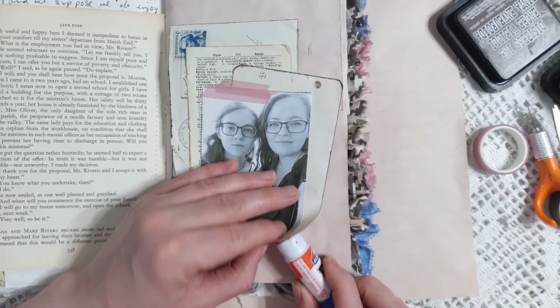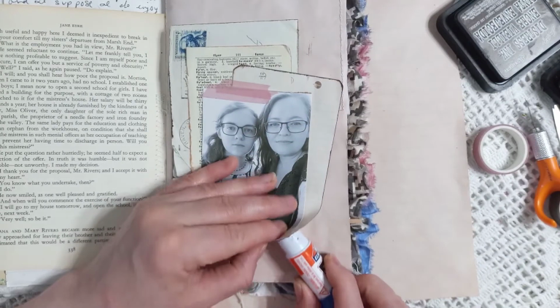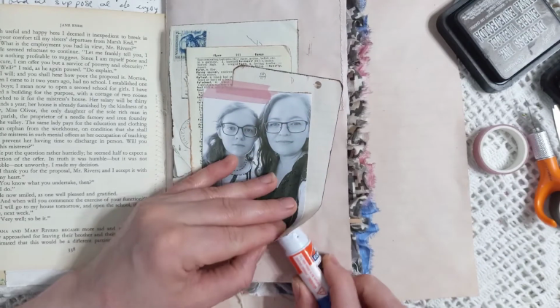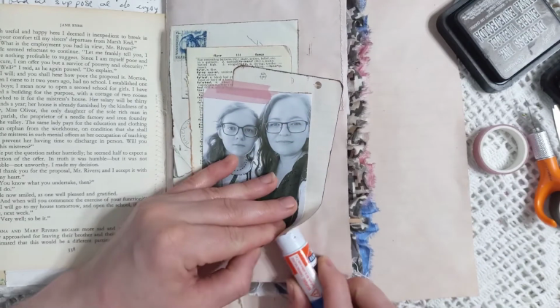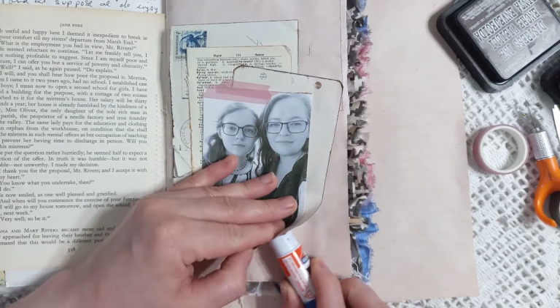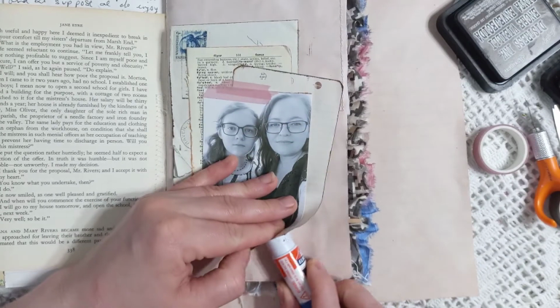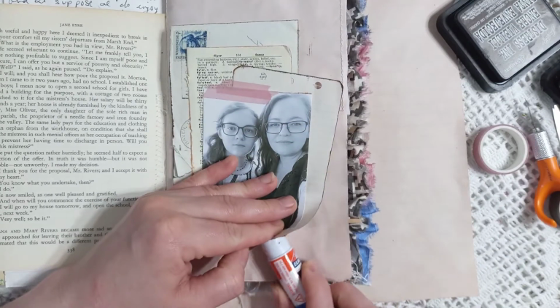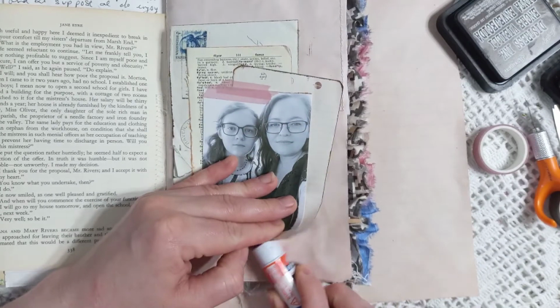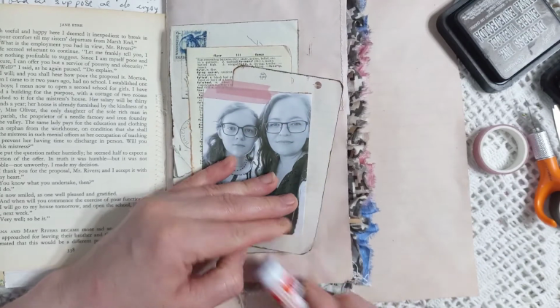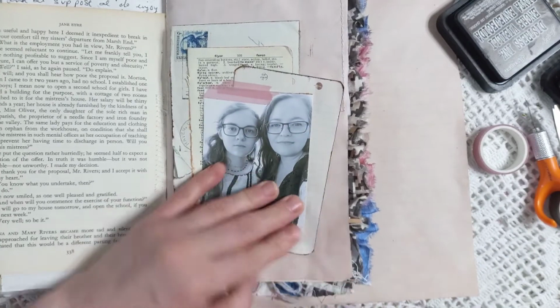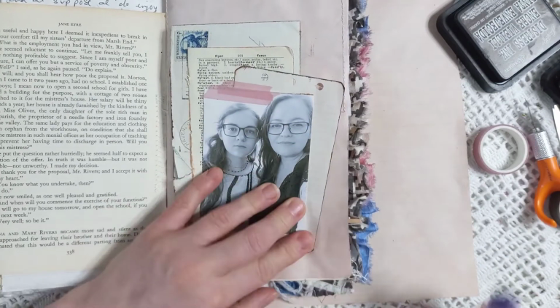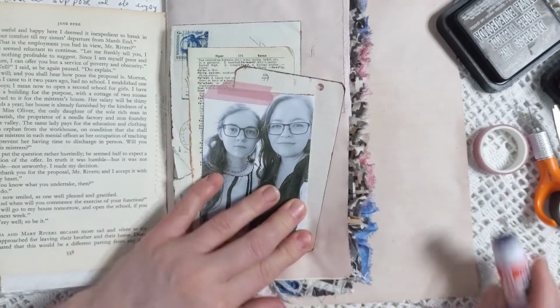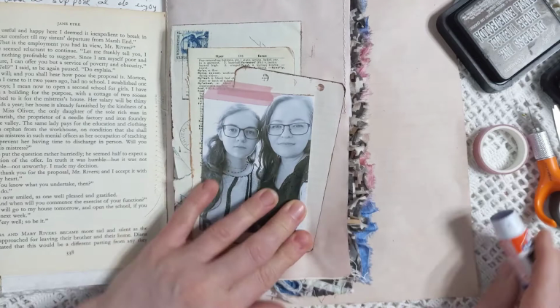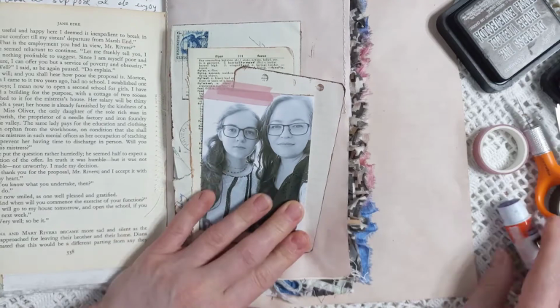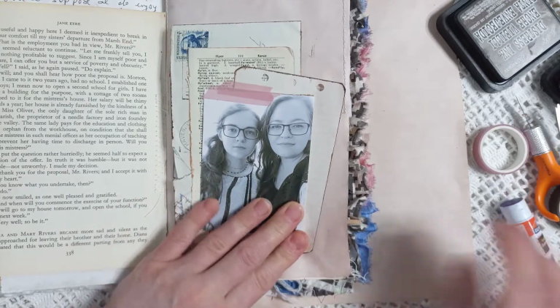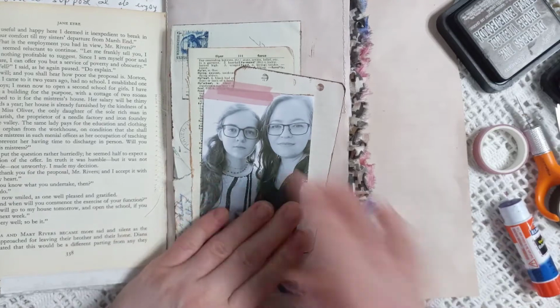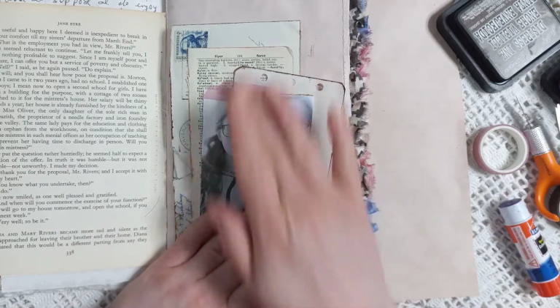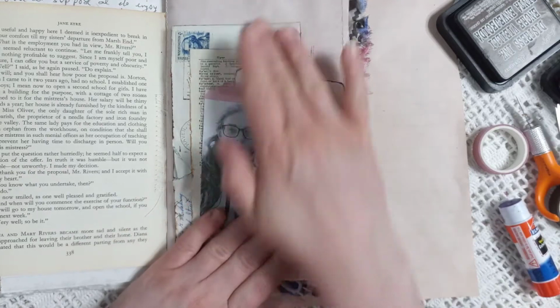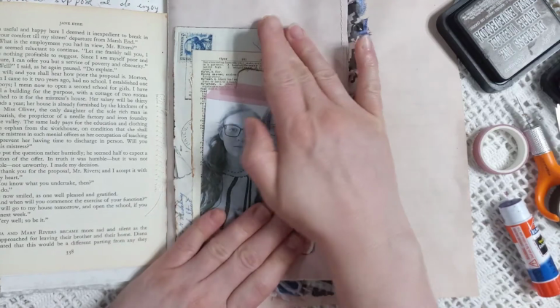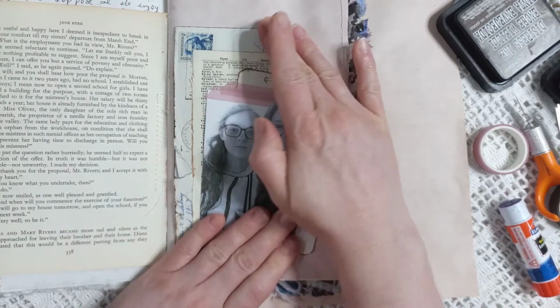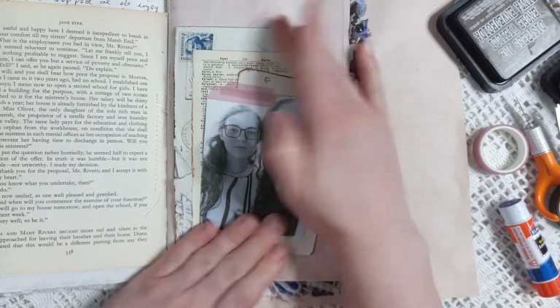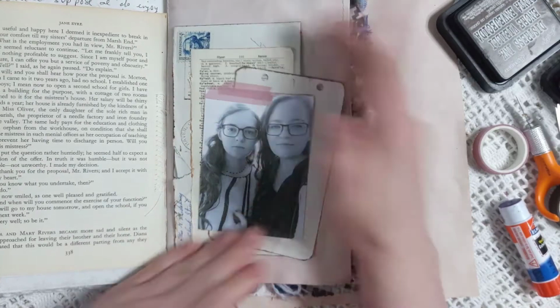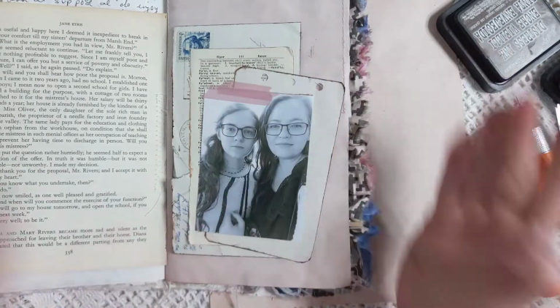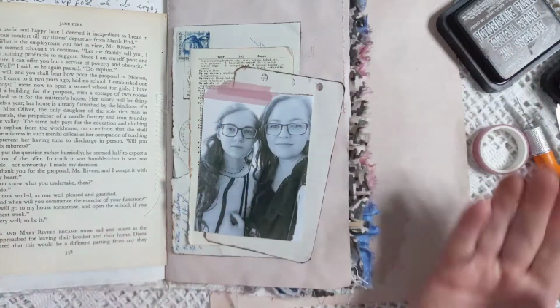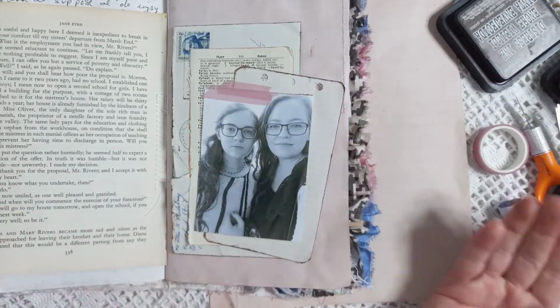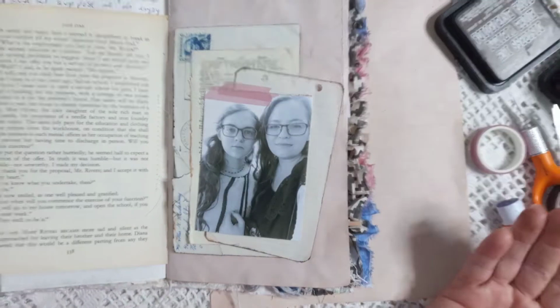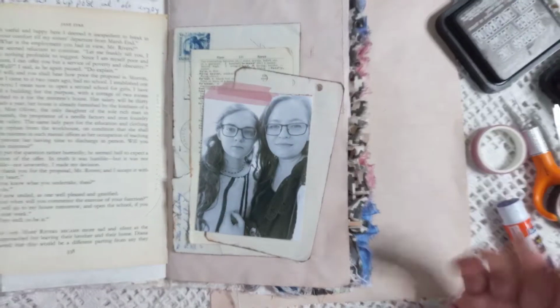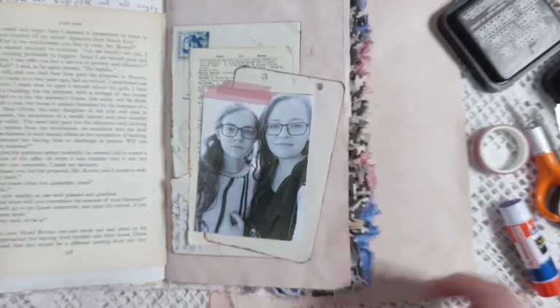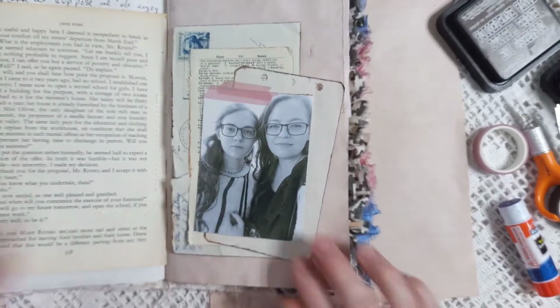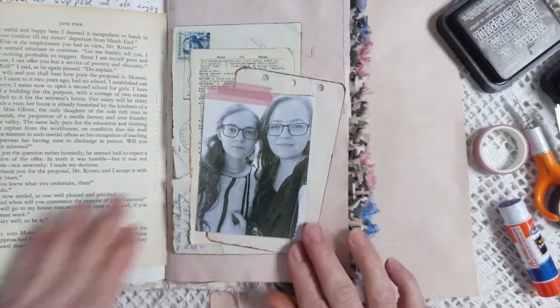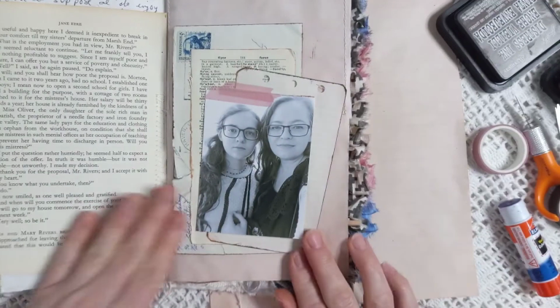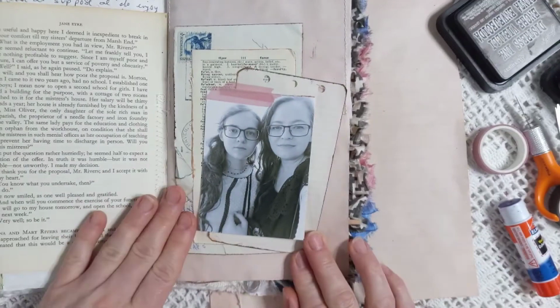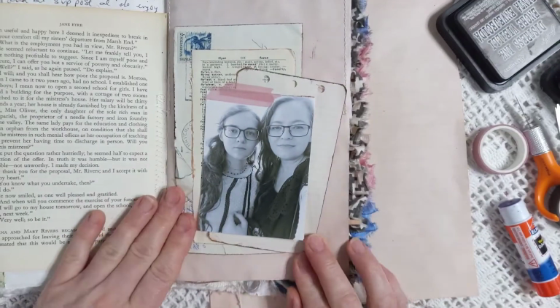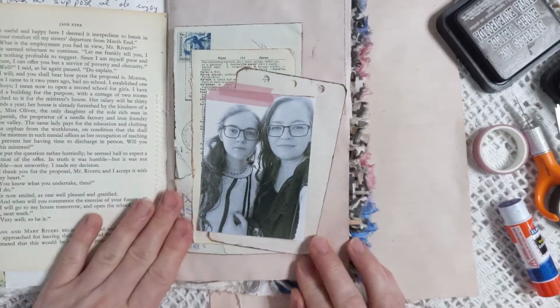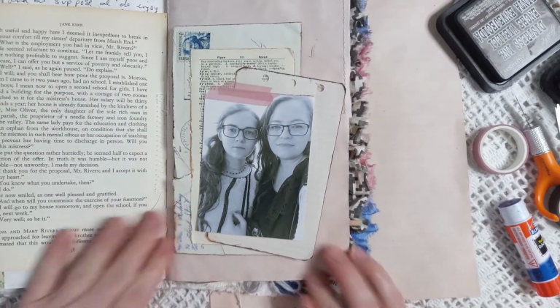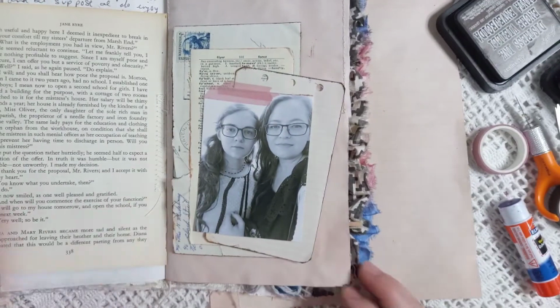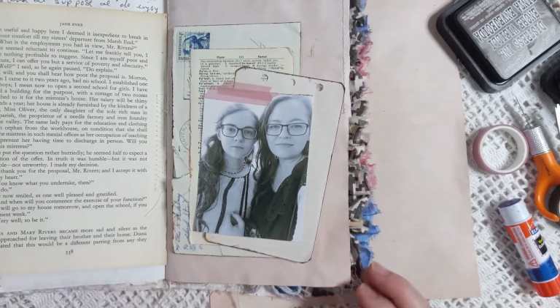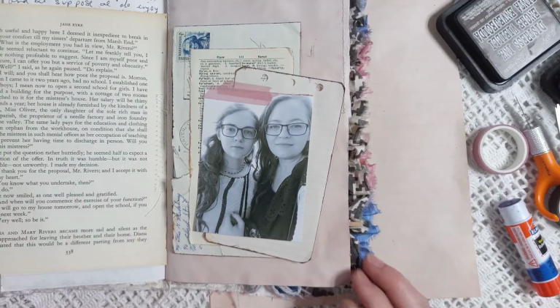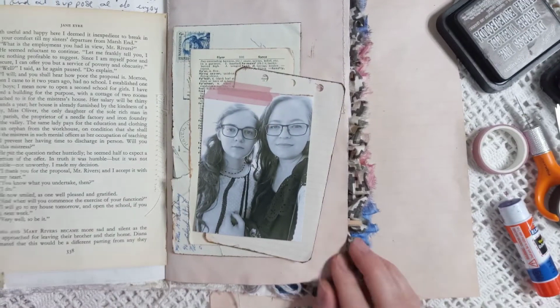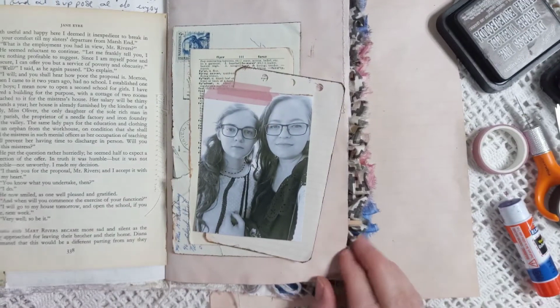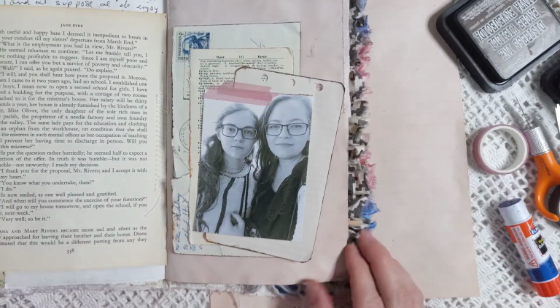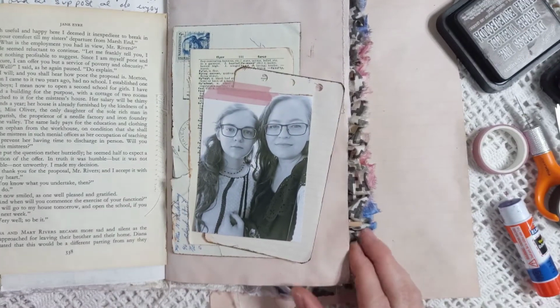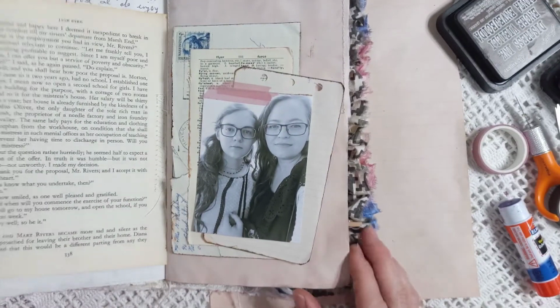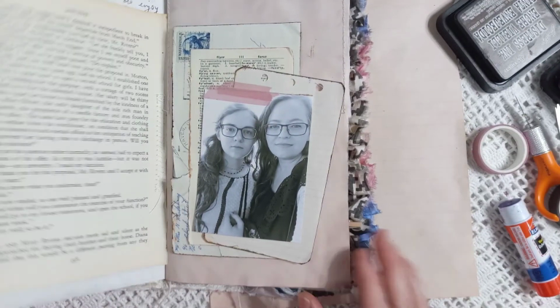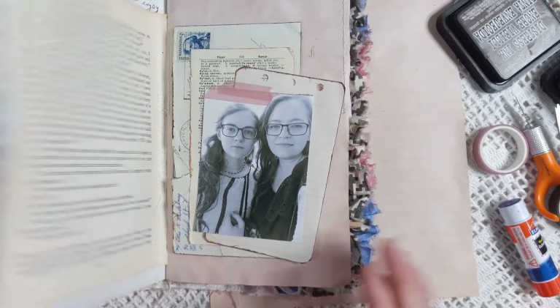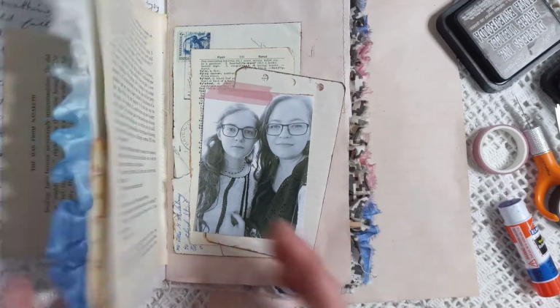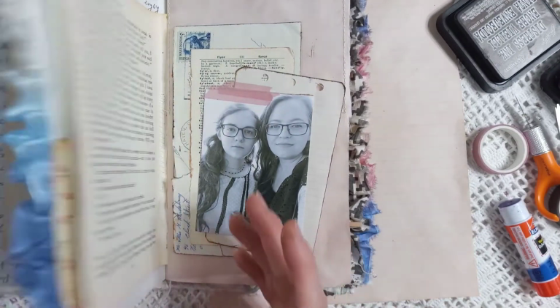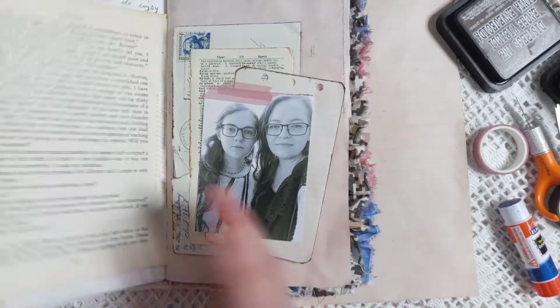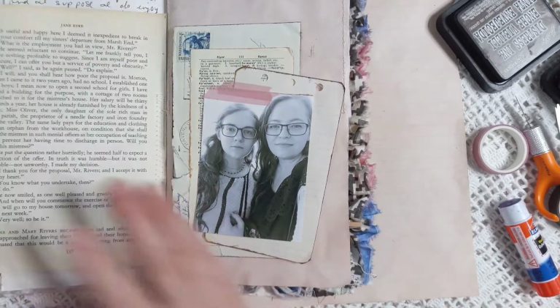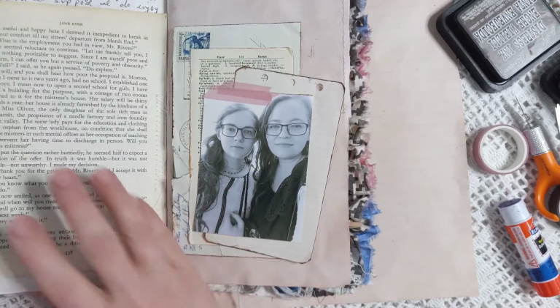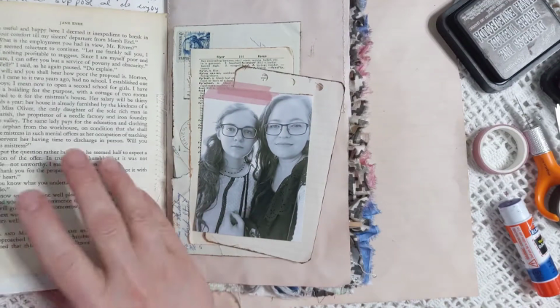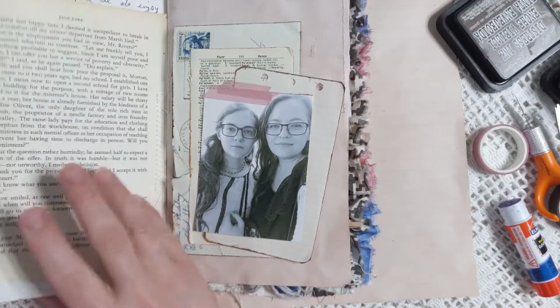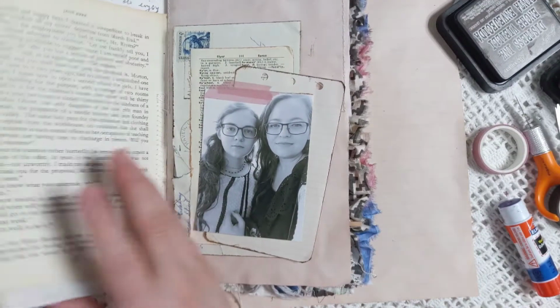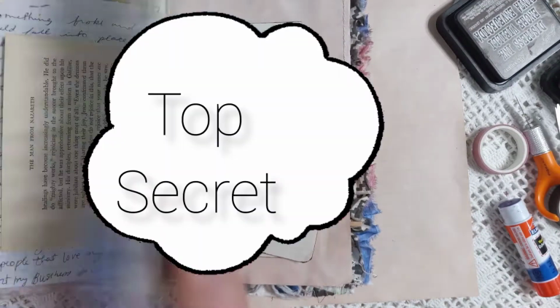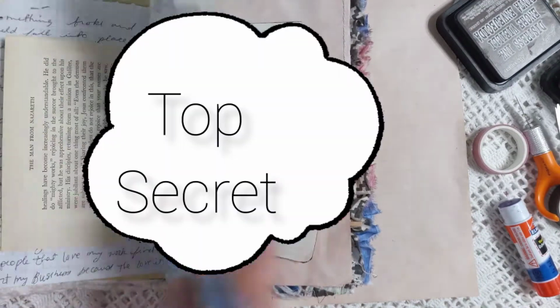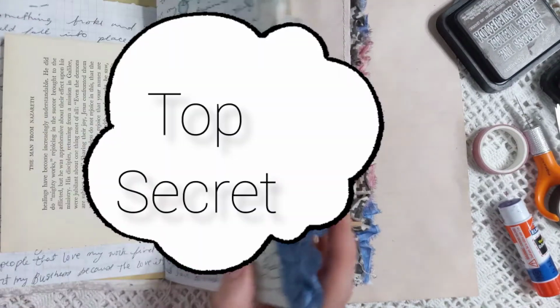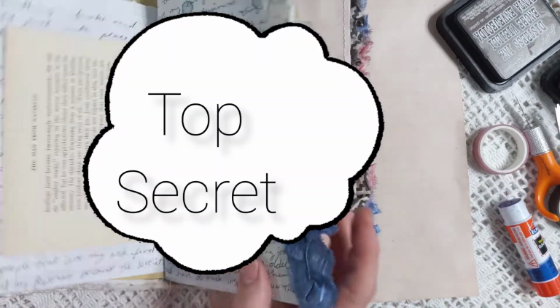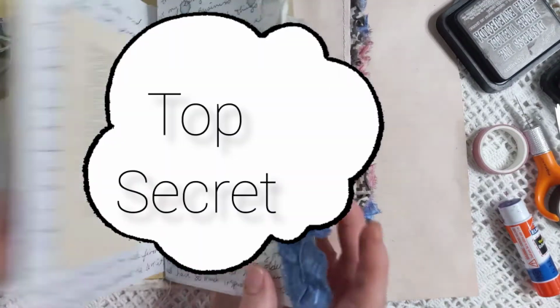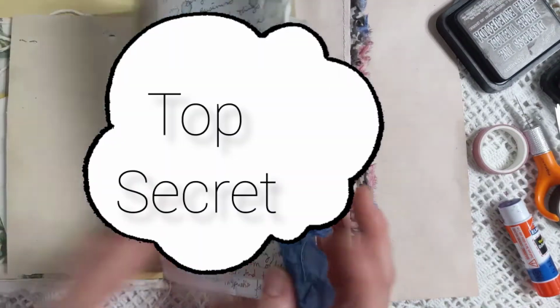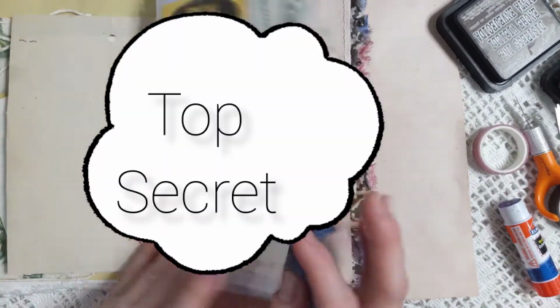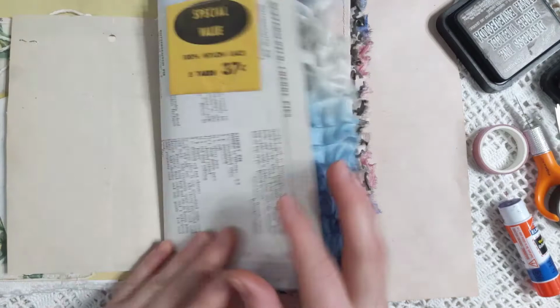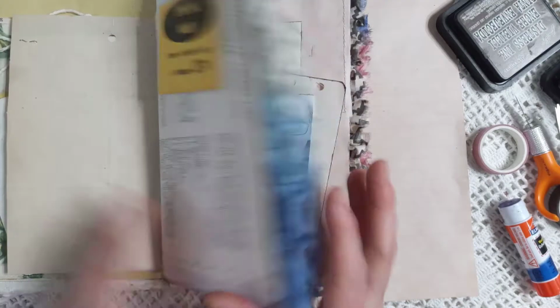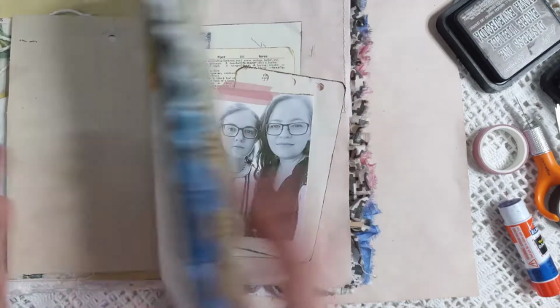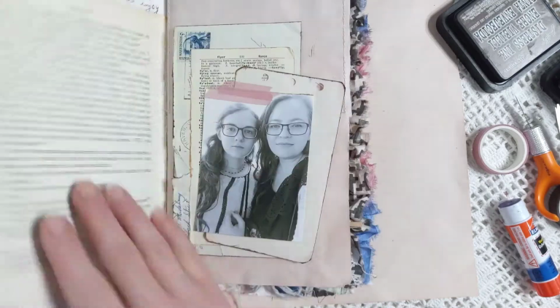Okay, so there is my page — now I'm going to show you my other one.